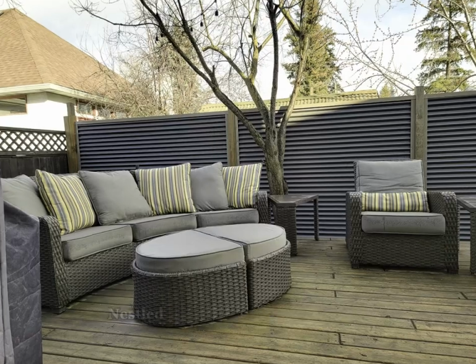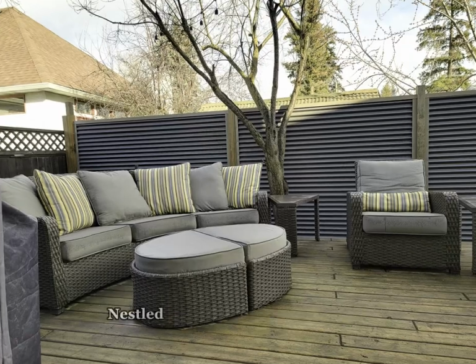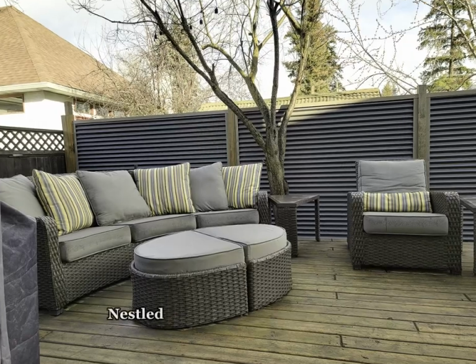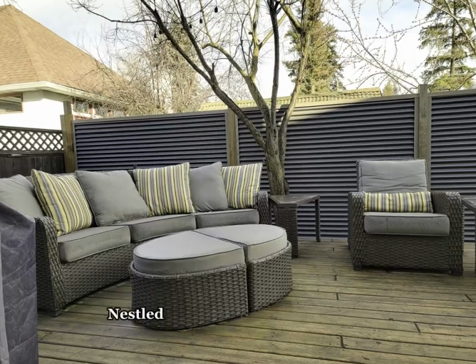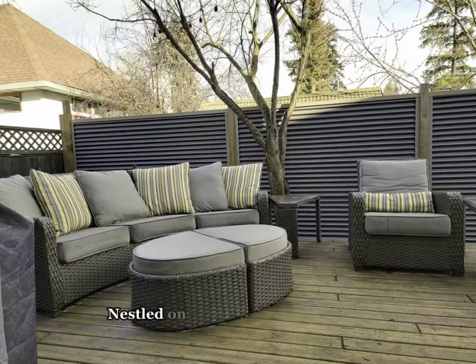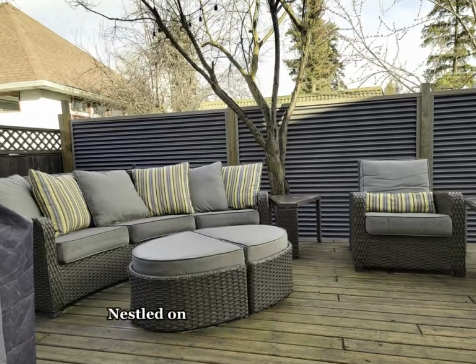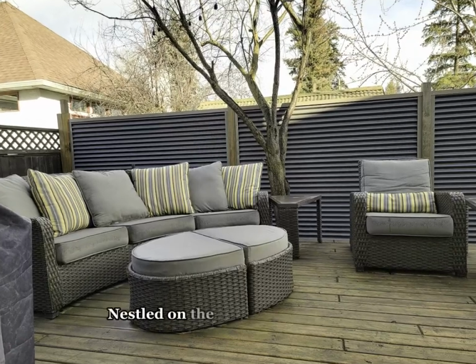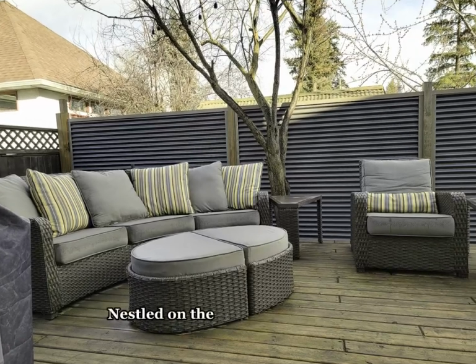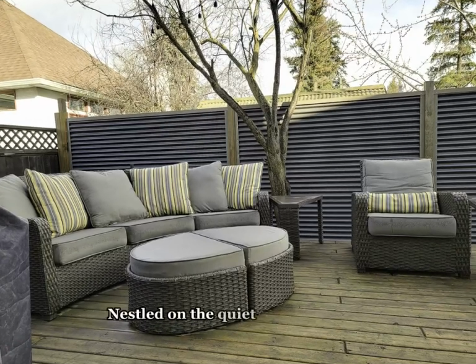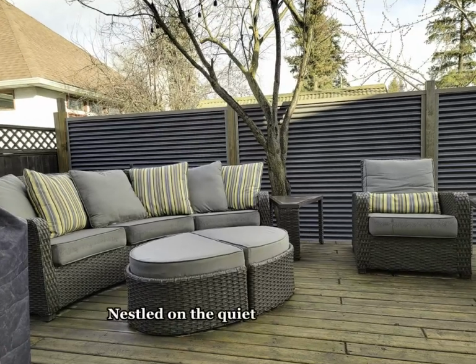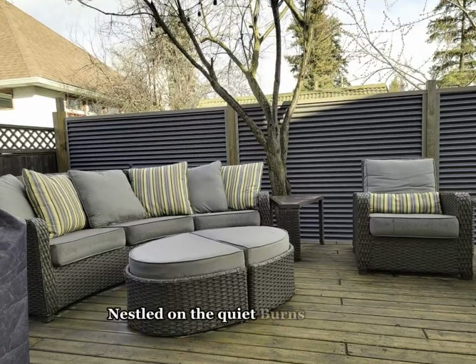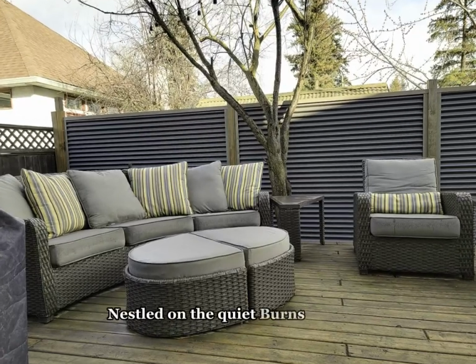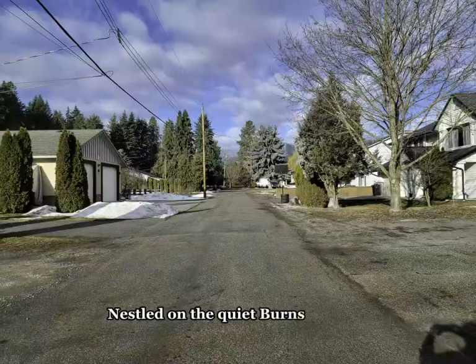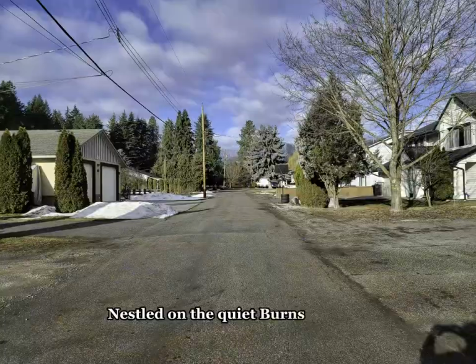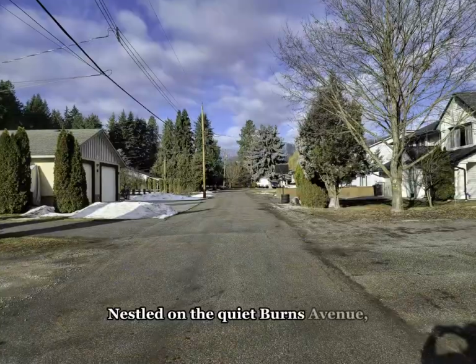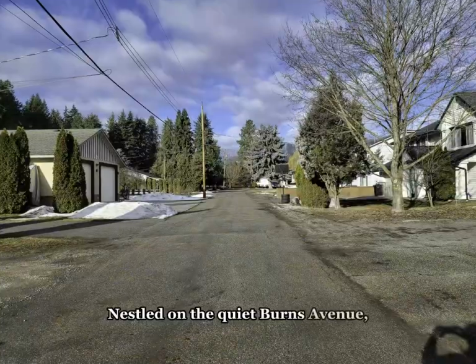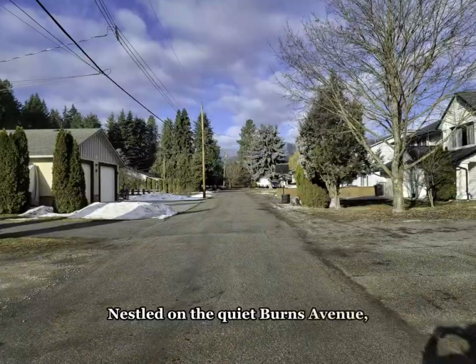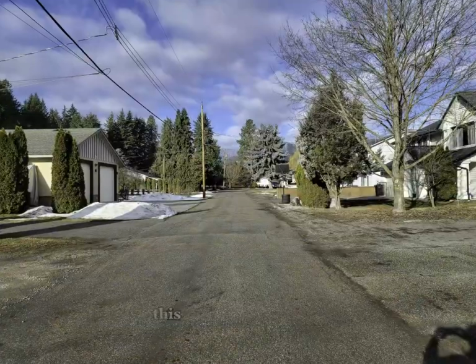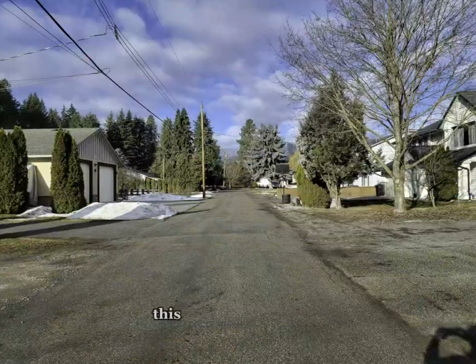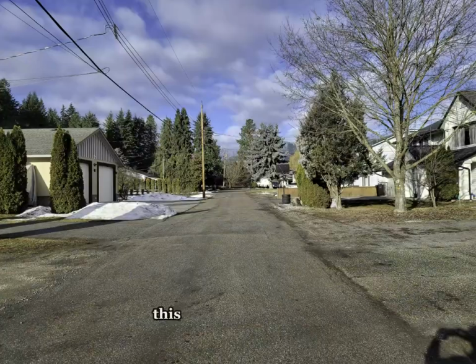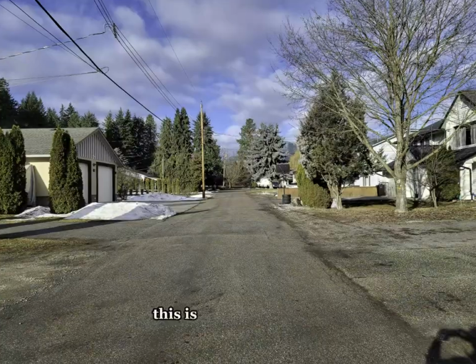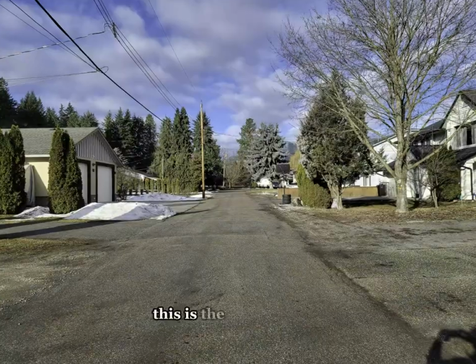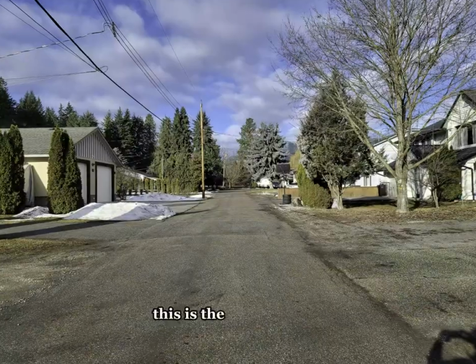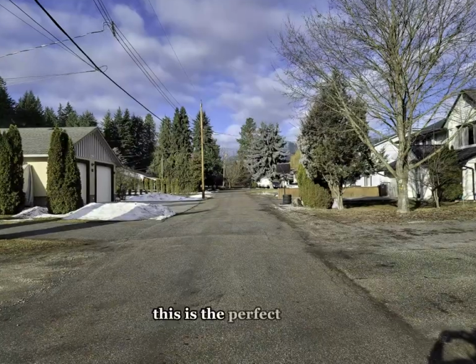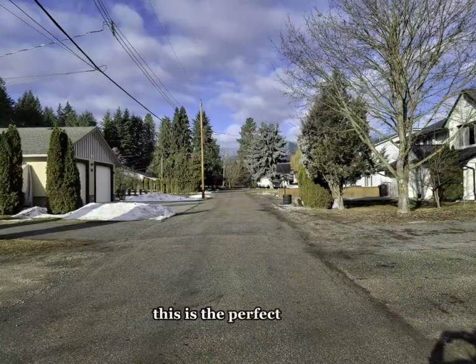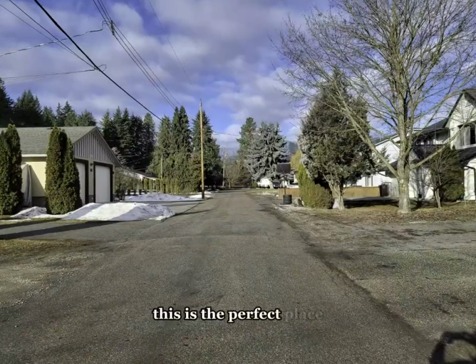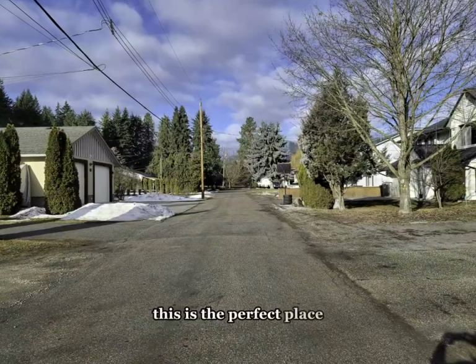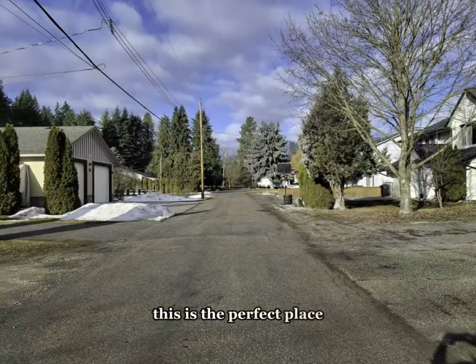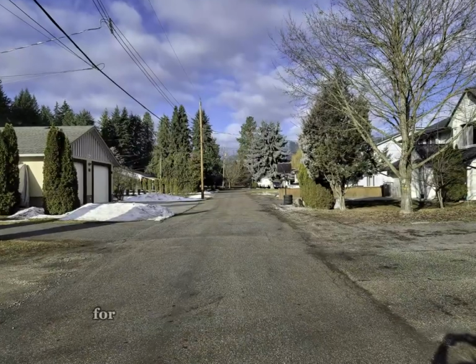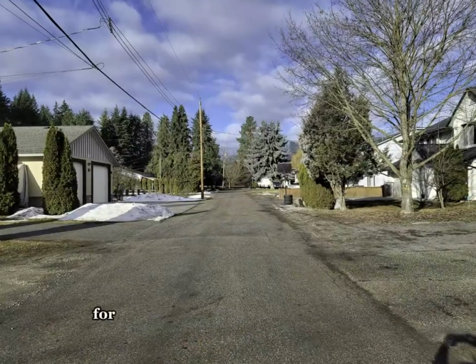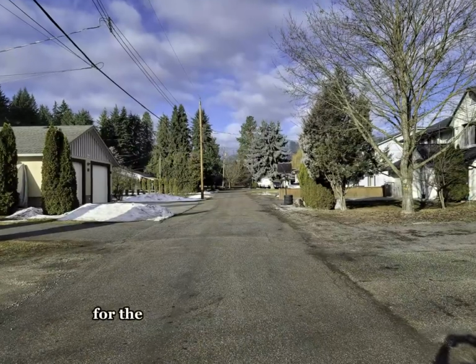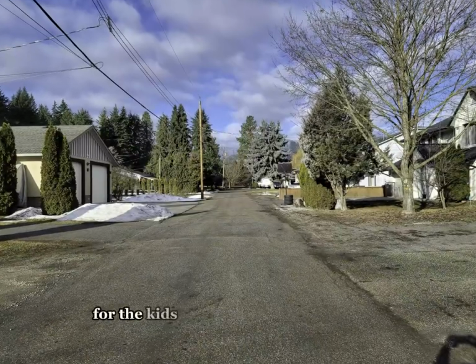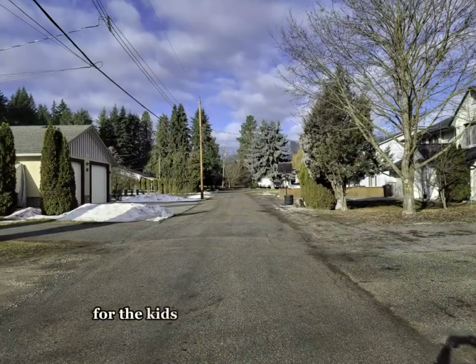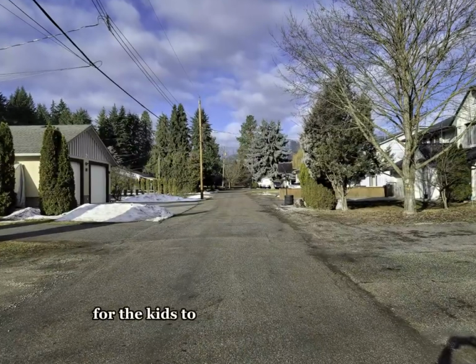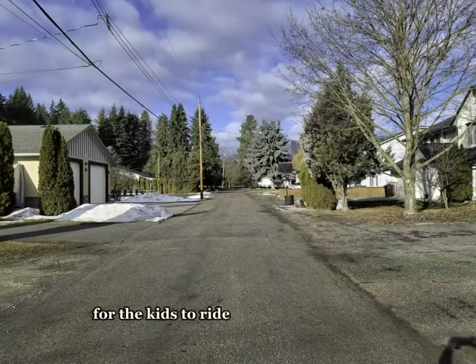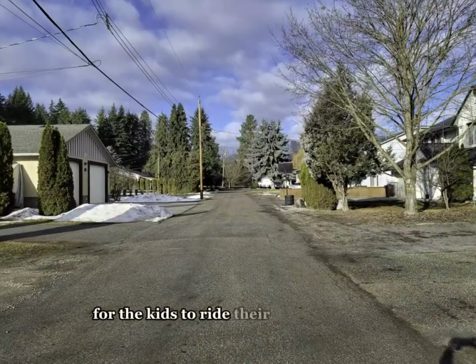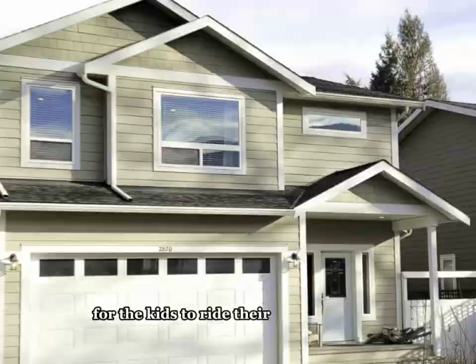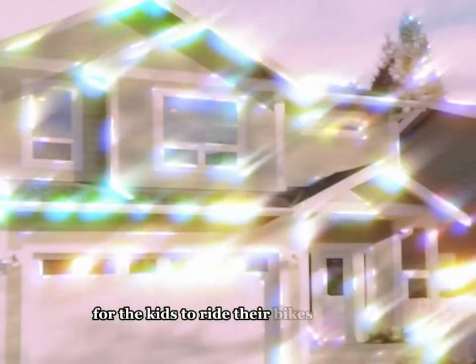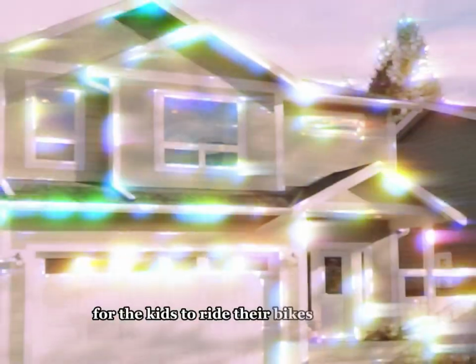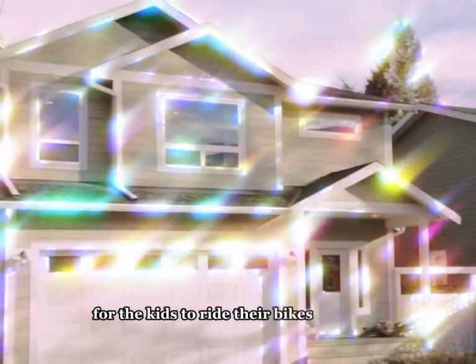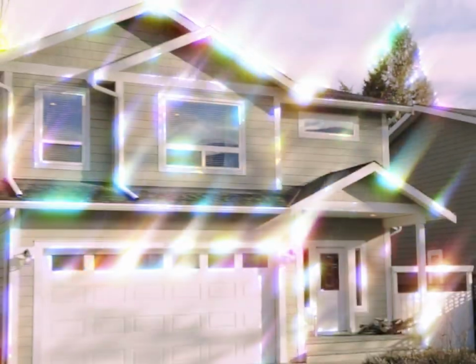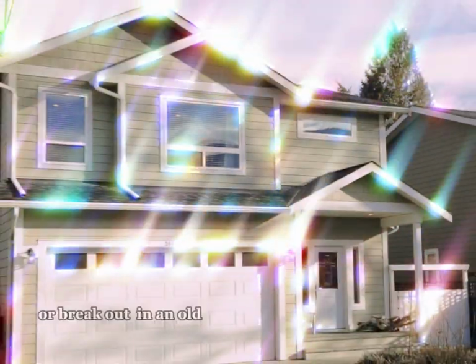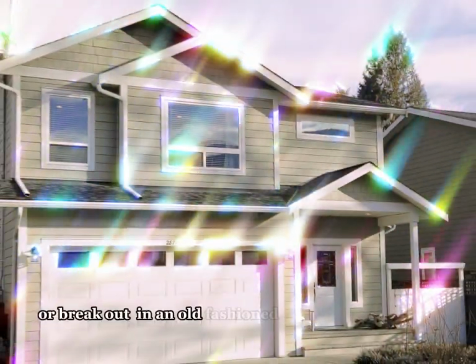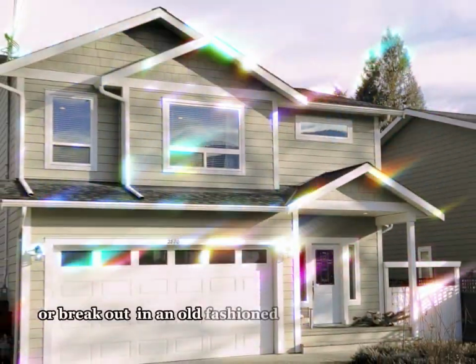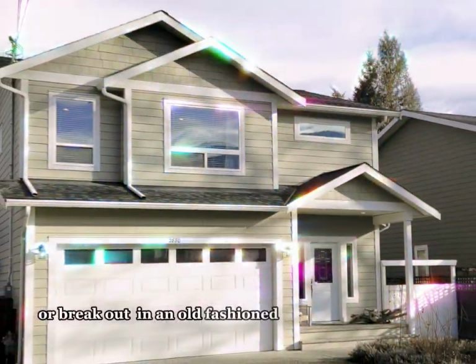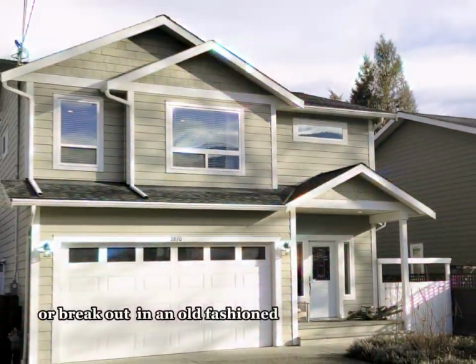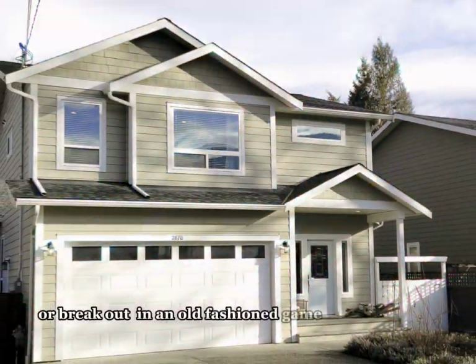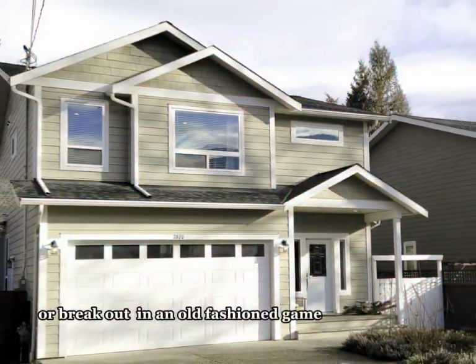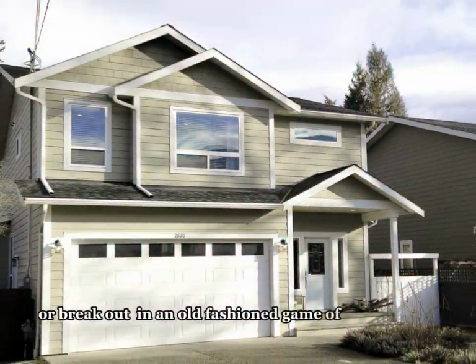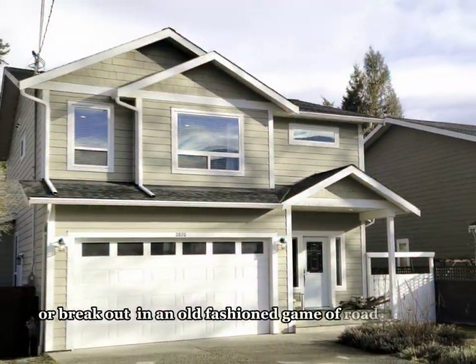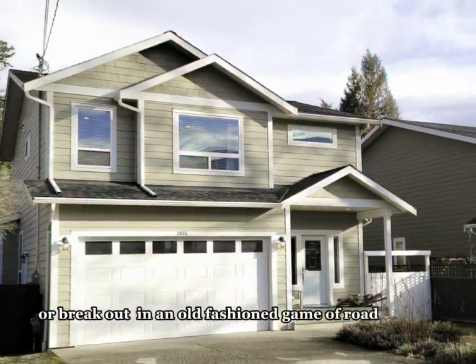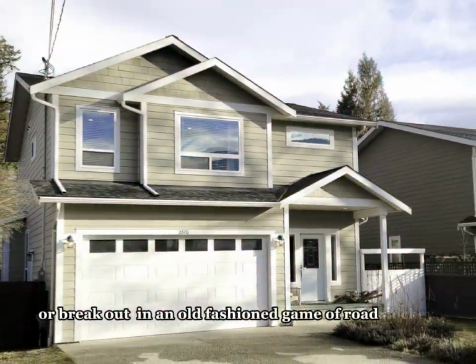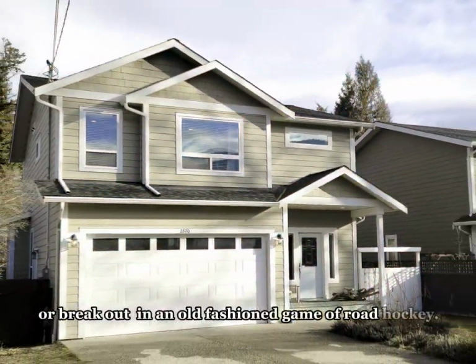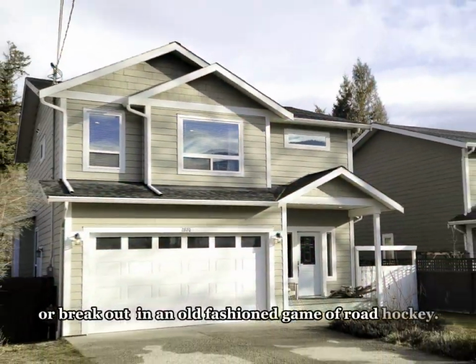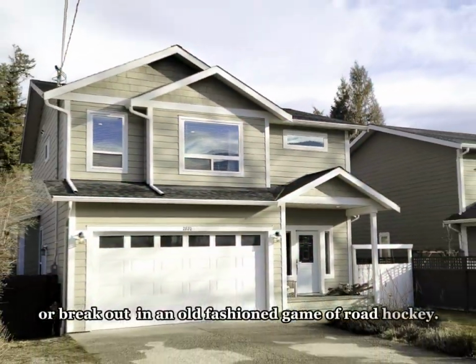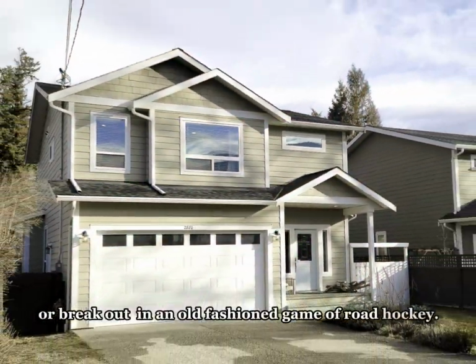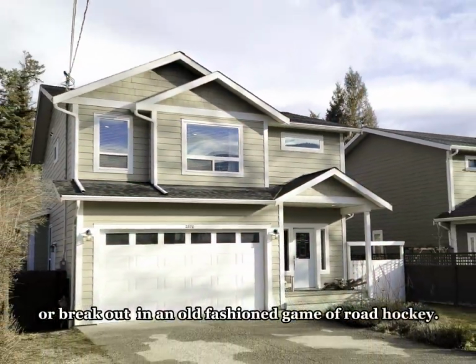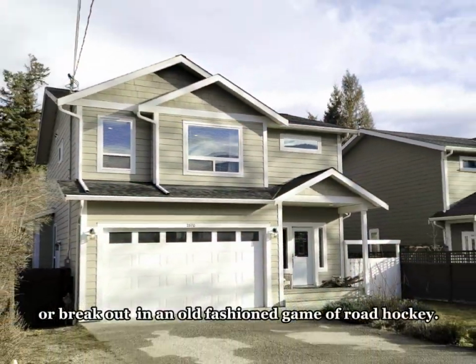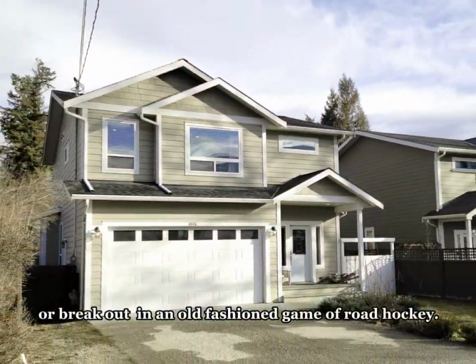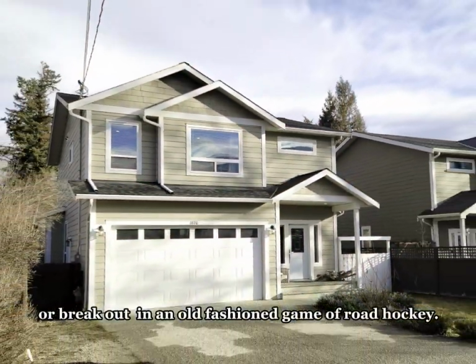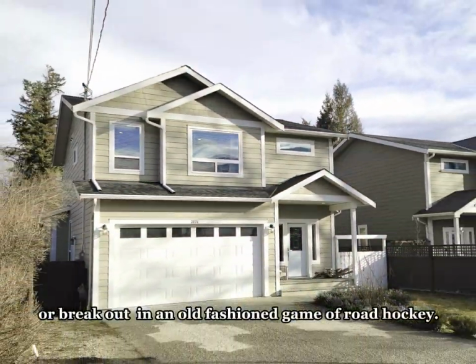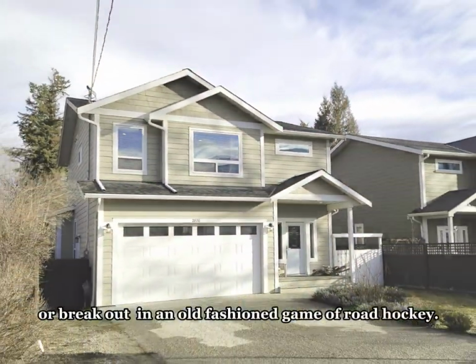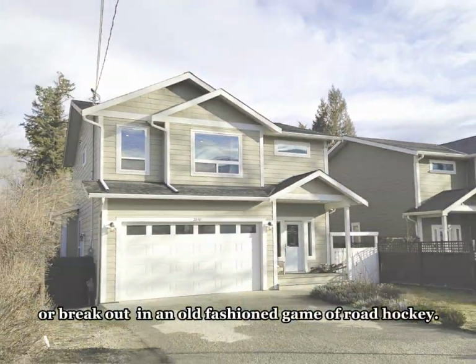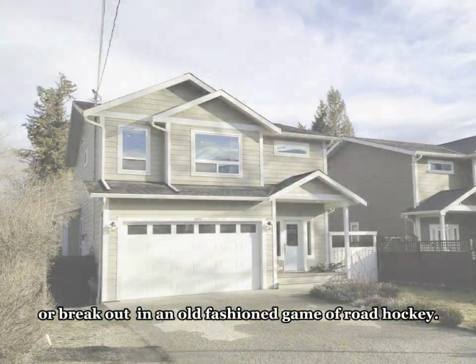Nestled on the quiet Burns Avenue, this is the perfect place for the kids to ride their bikes or break out in a good old-fashioned game of road hockey.